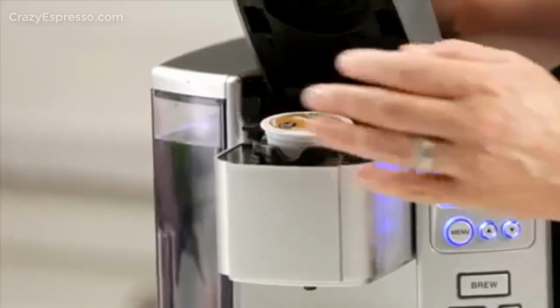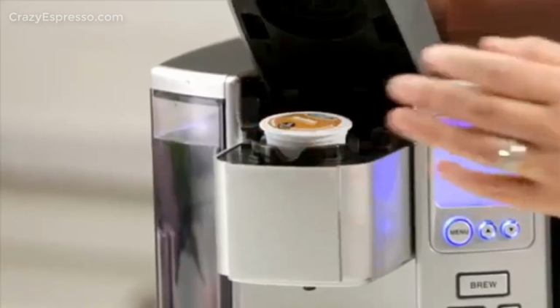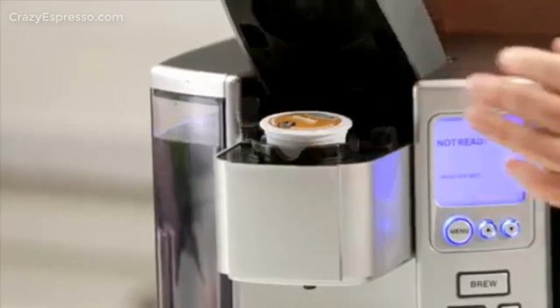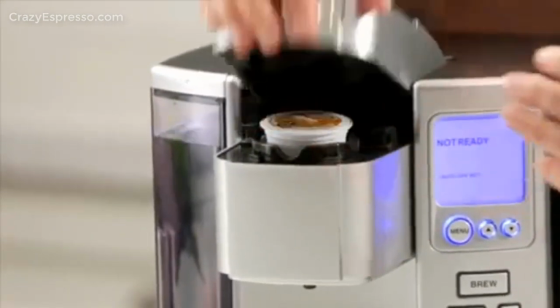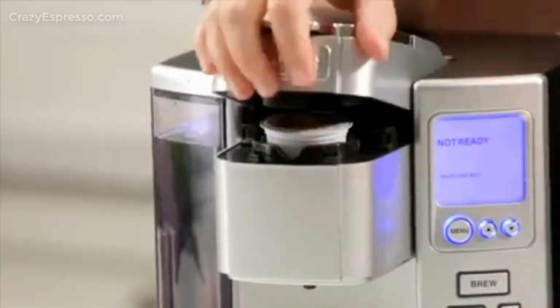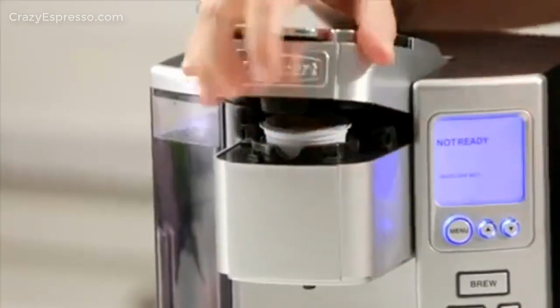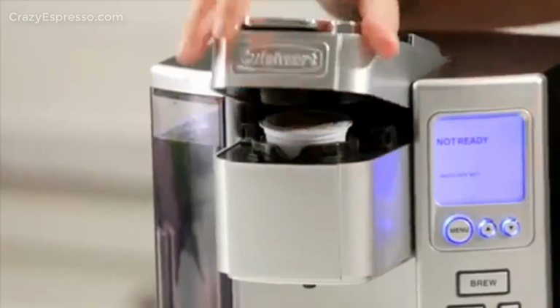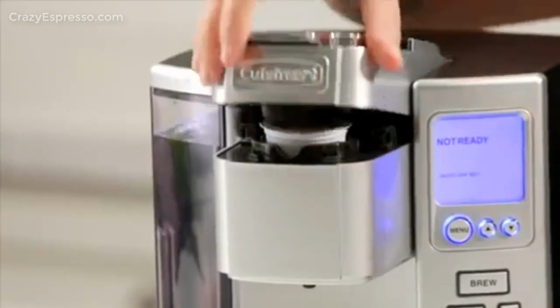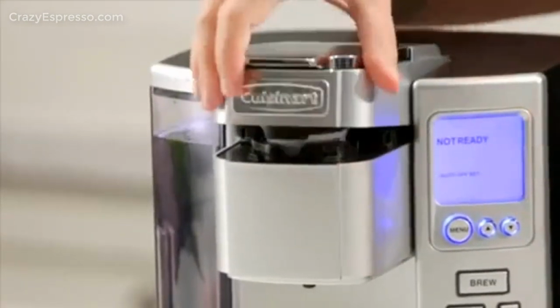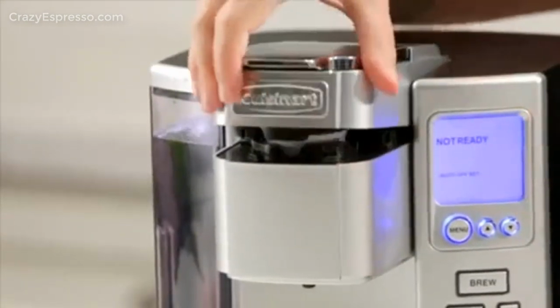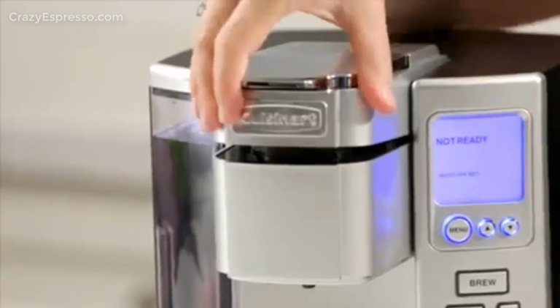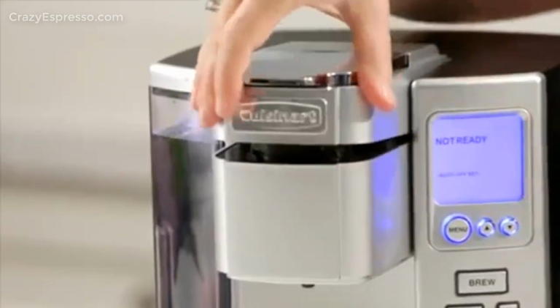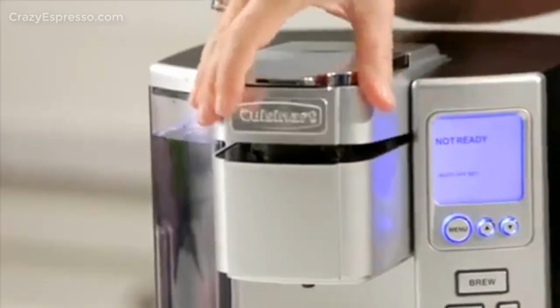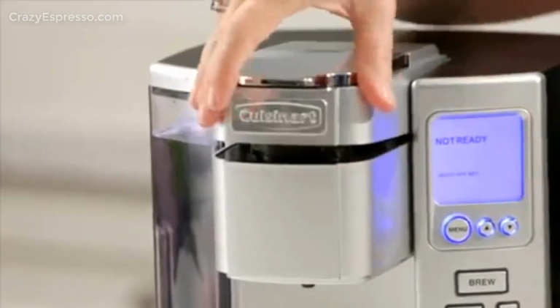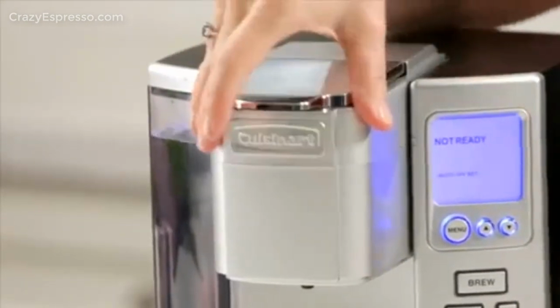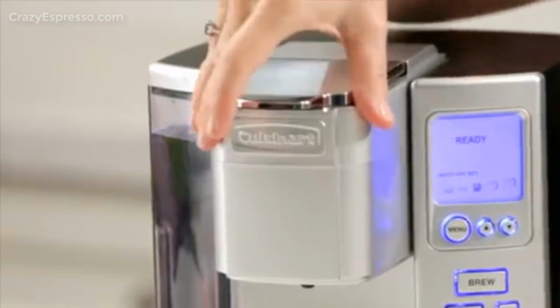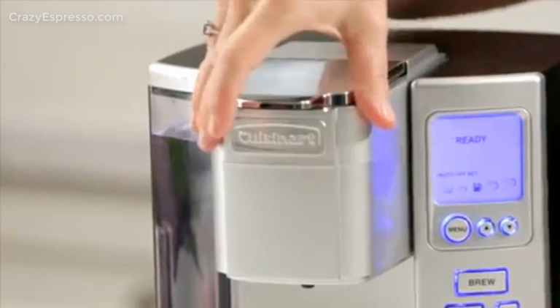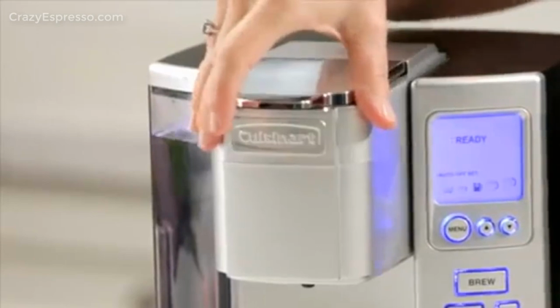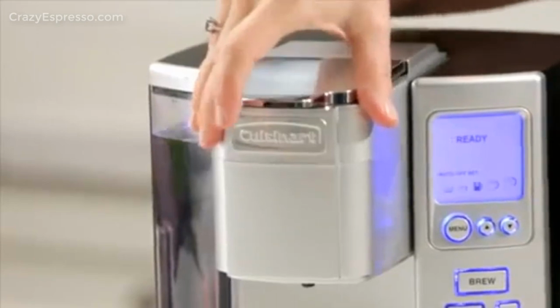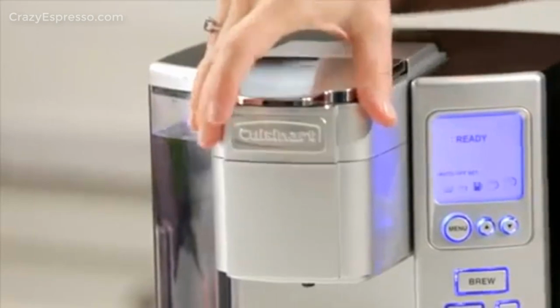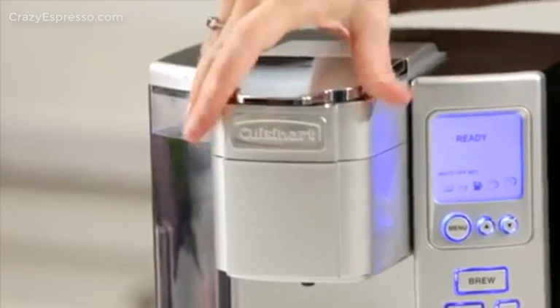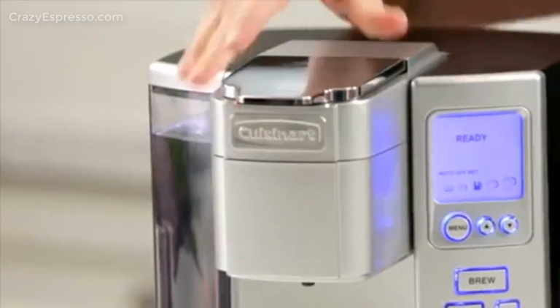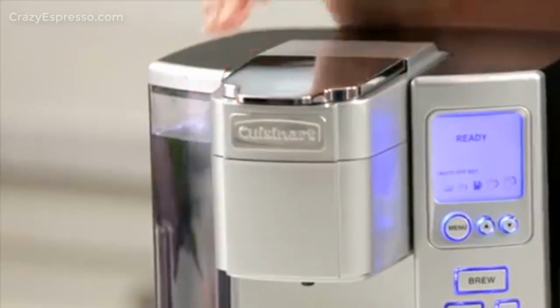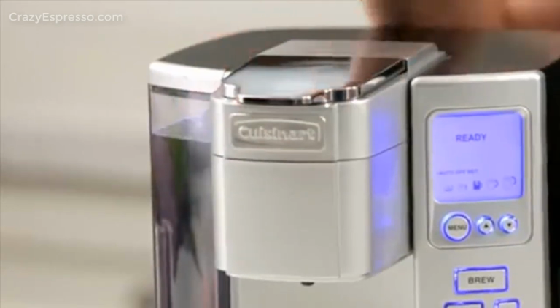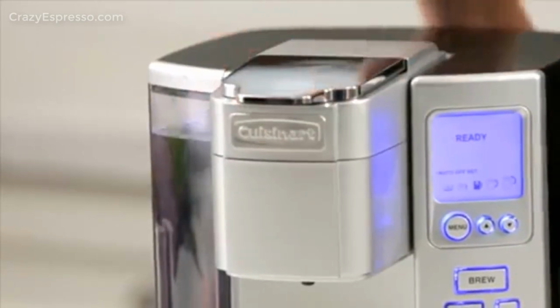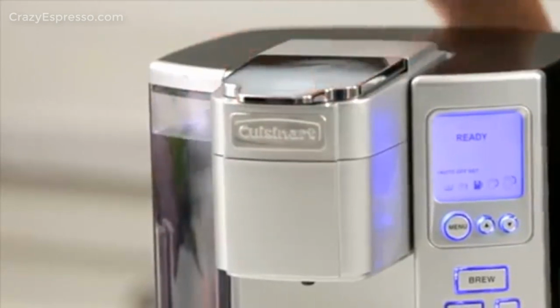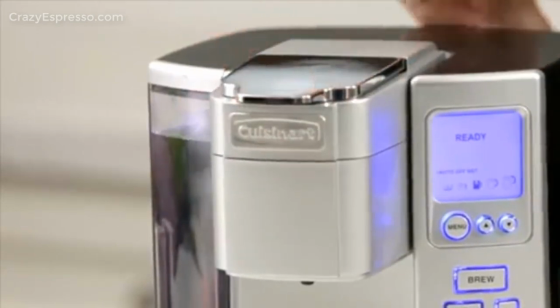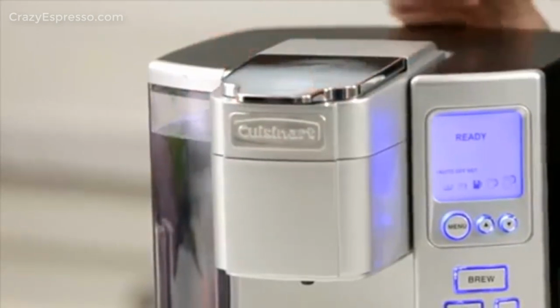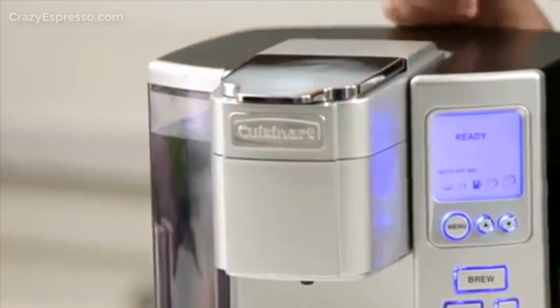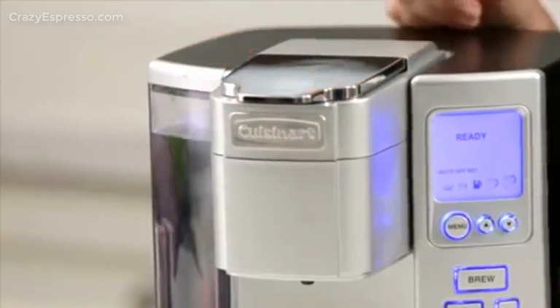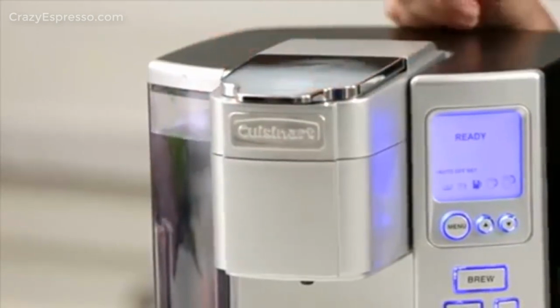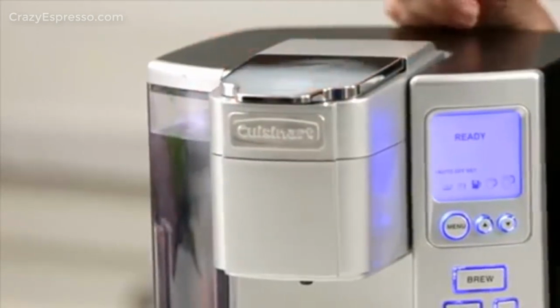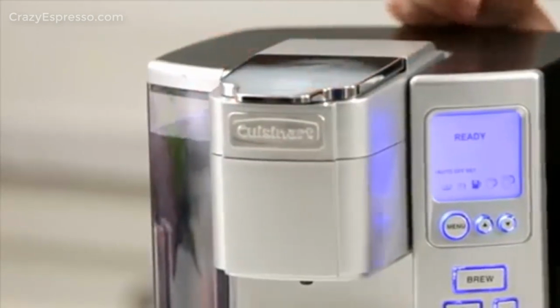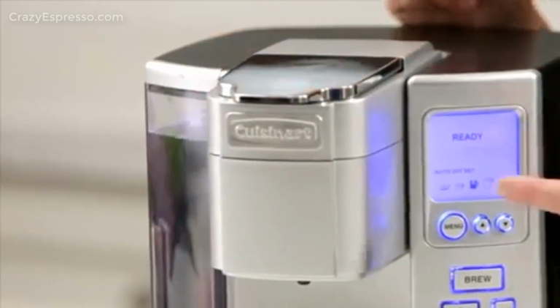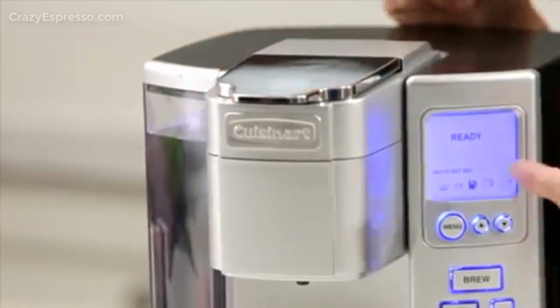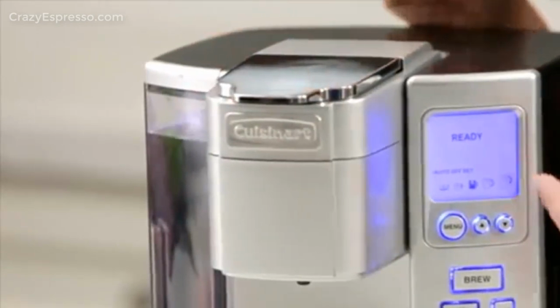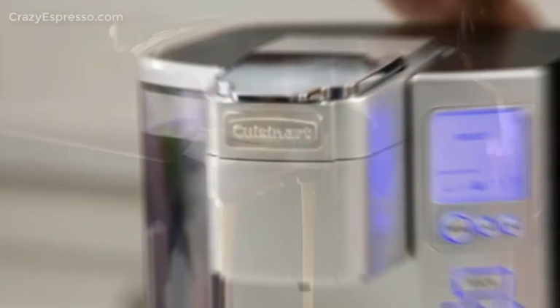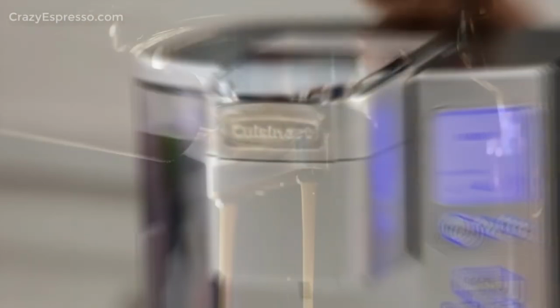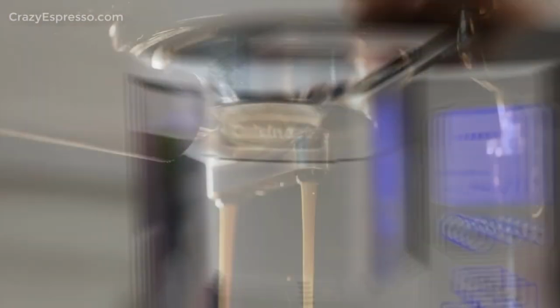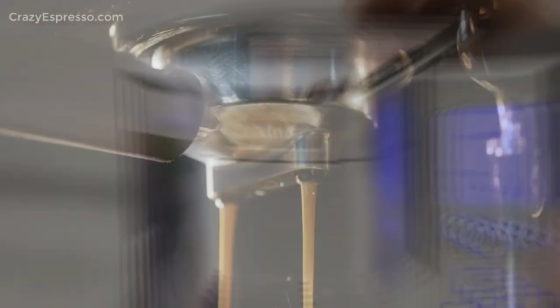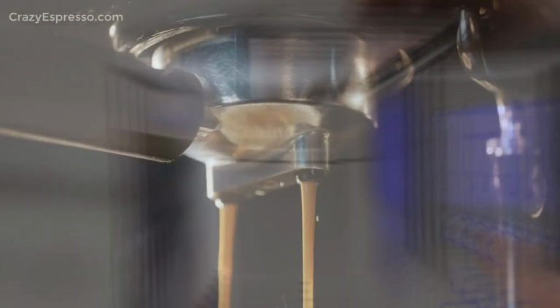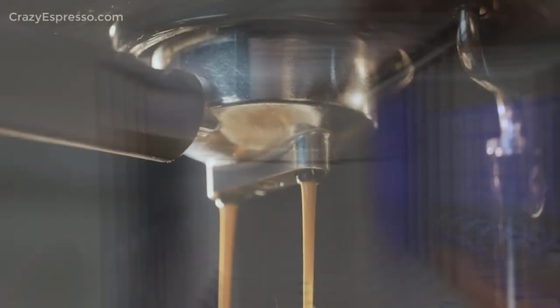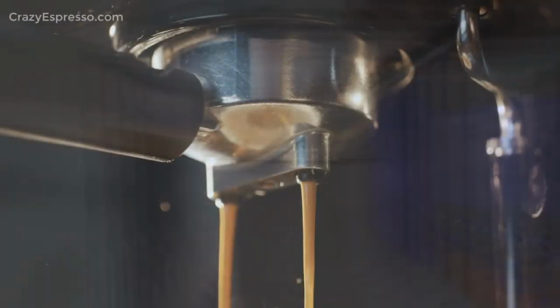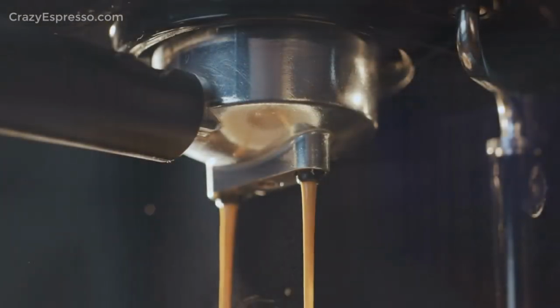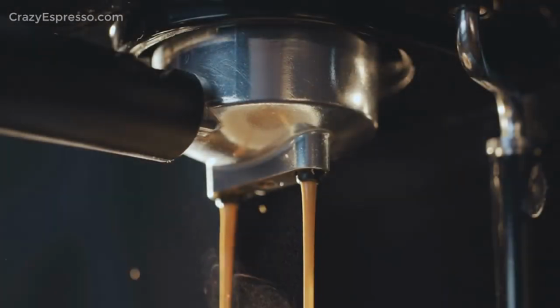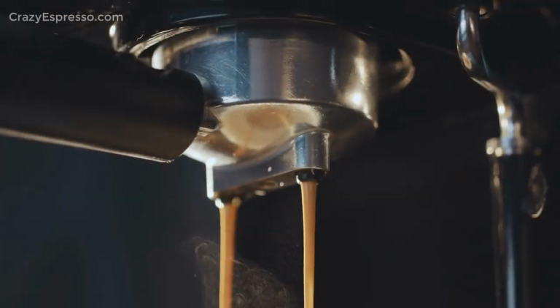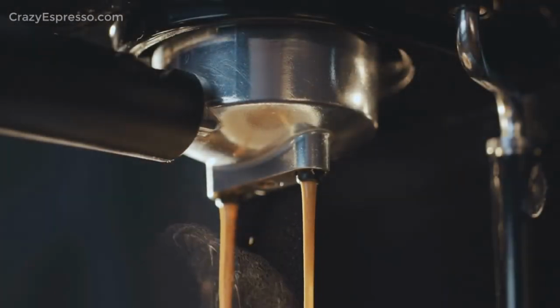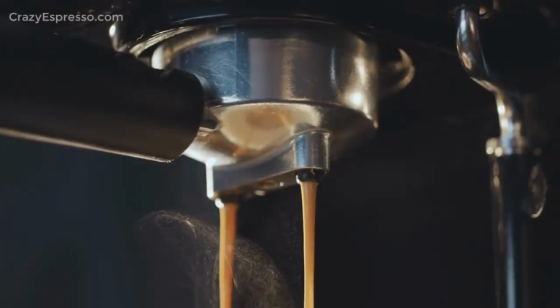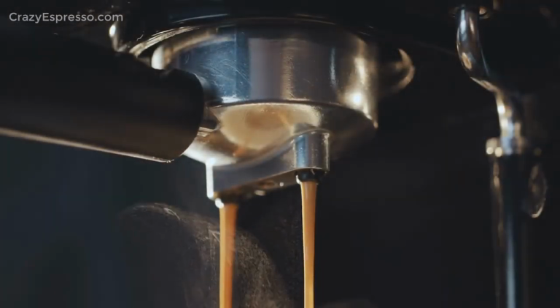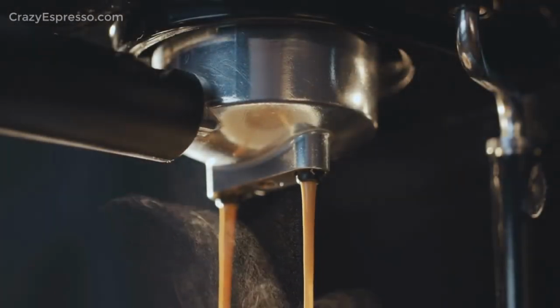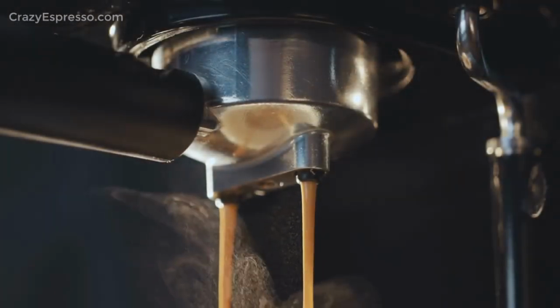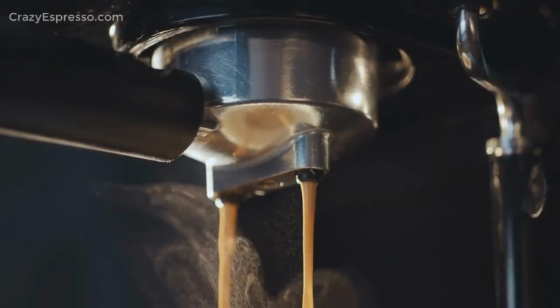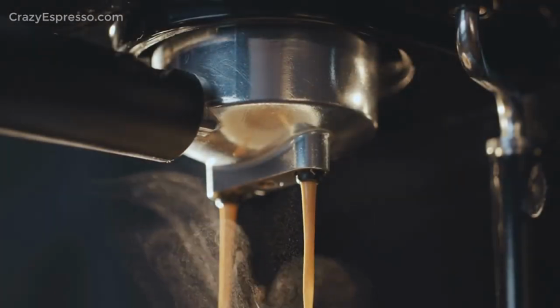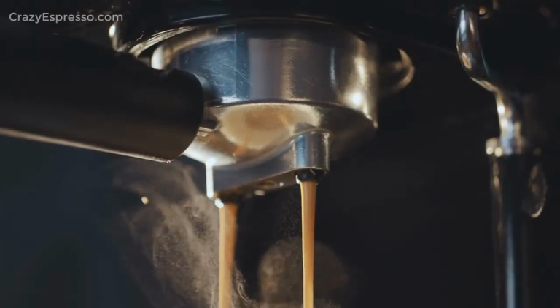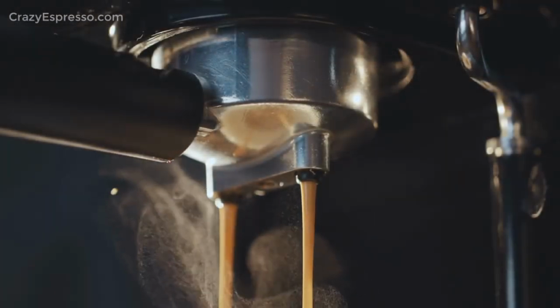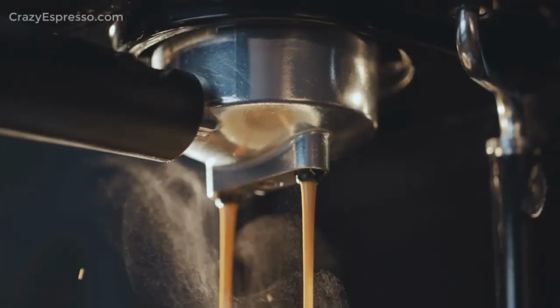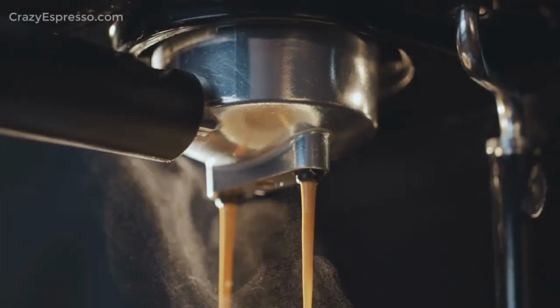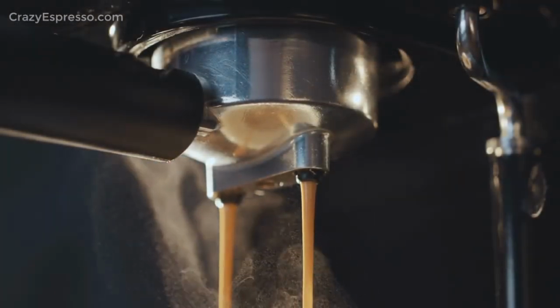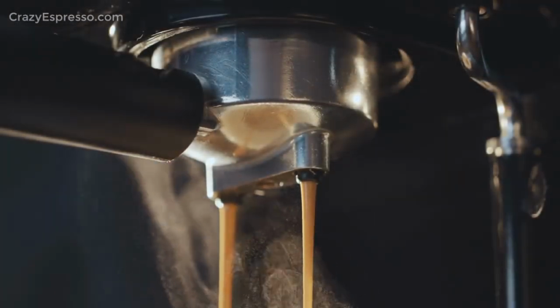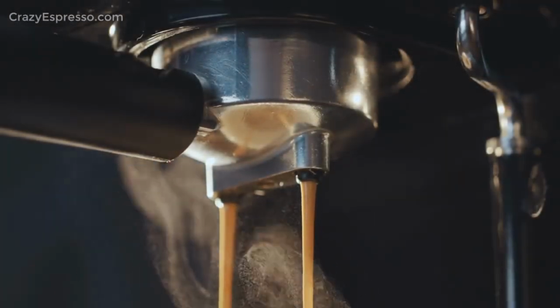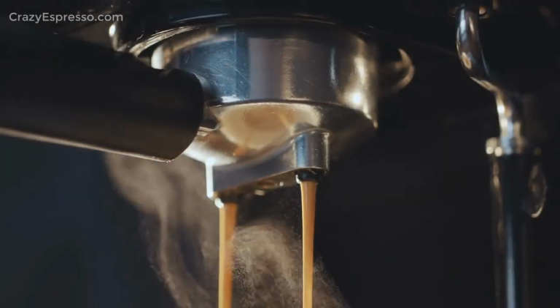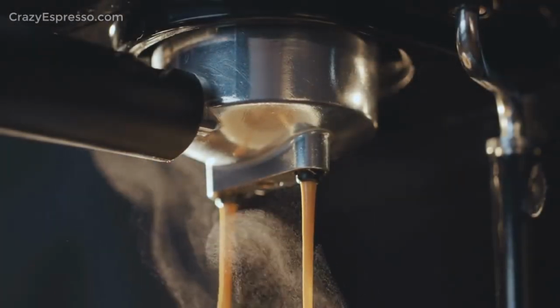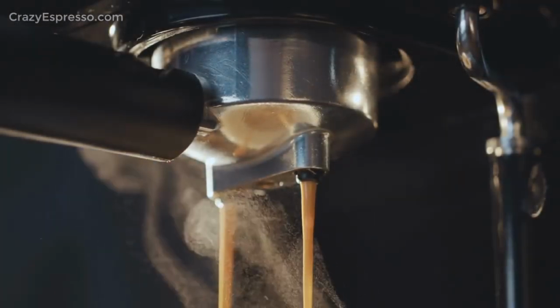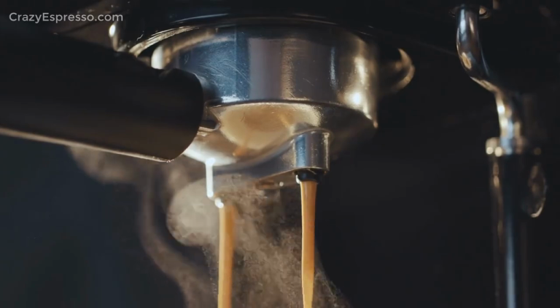The drip tray pulls out to accommodate travel mugs, and the 72-ounce water reservoir eliminates the need for frequent refills.